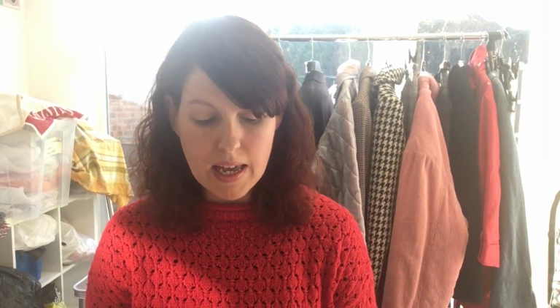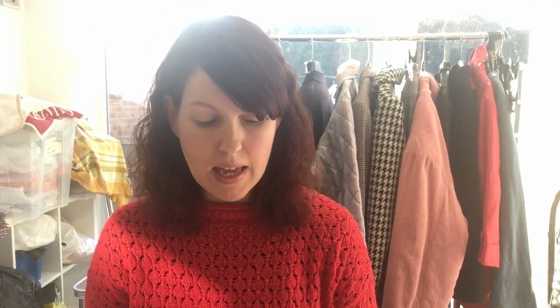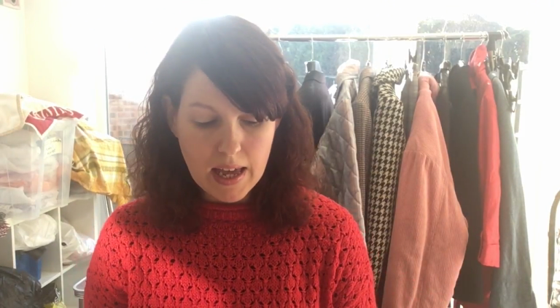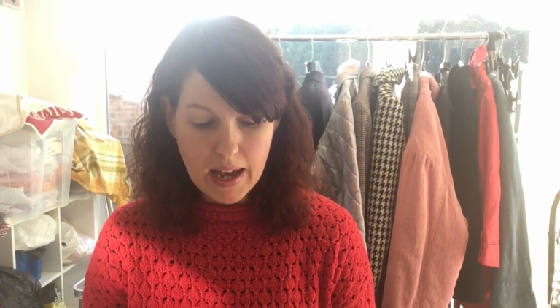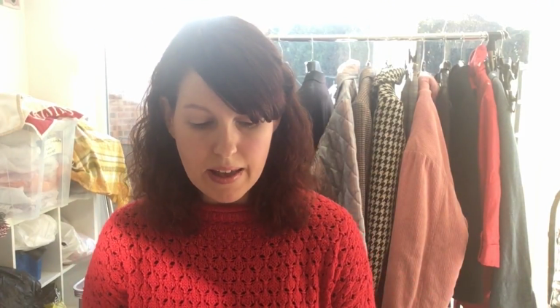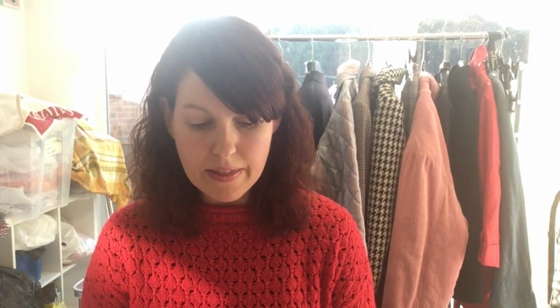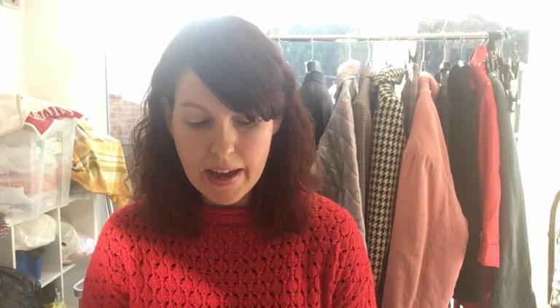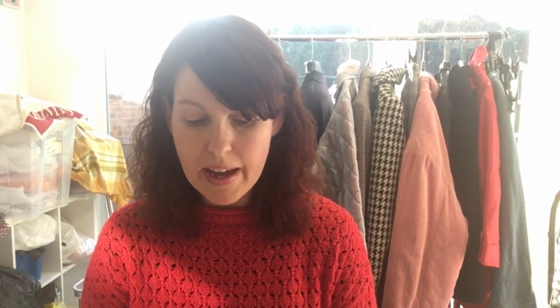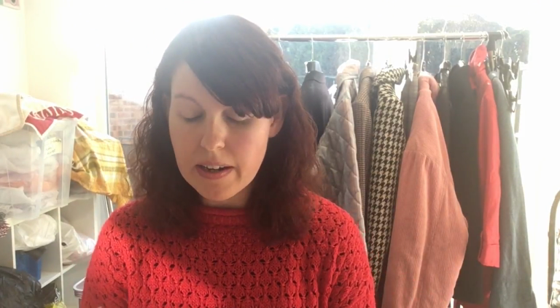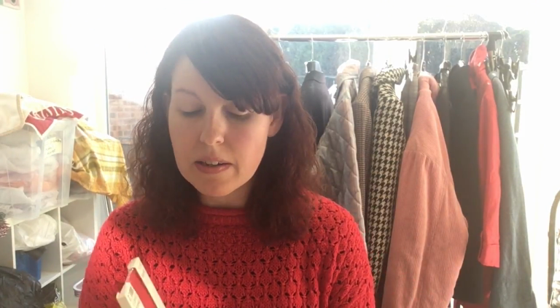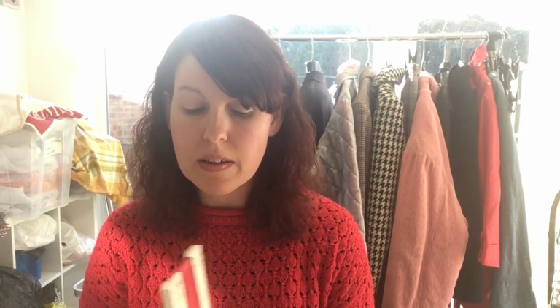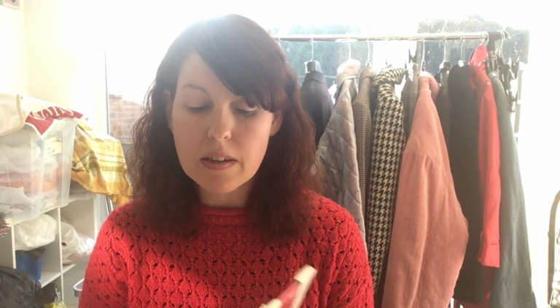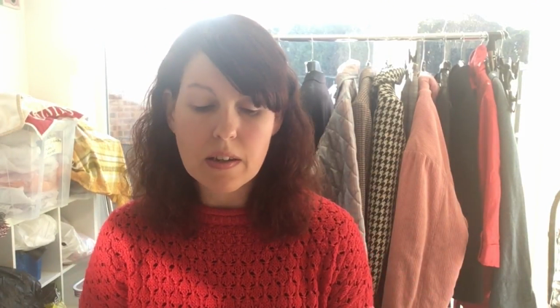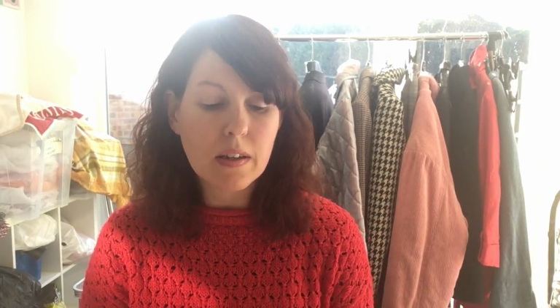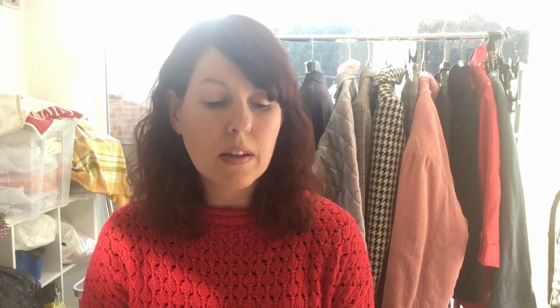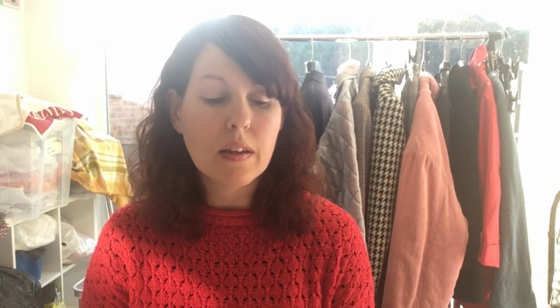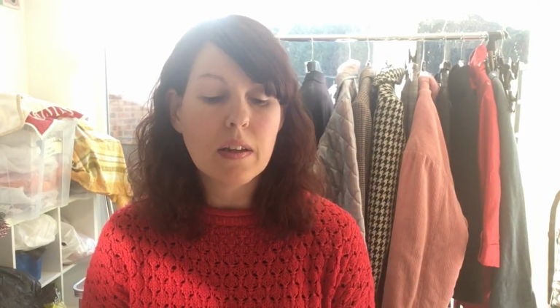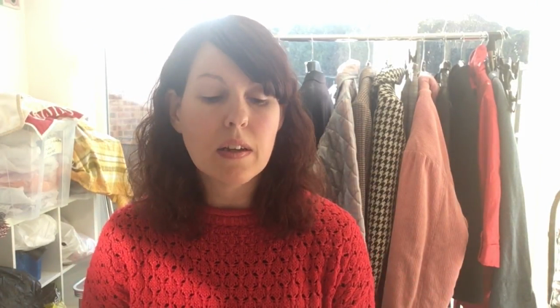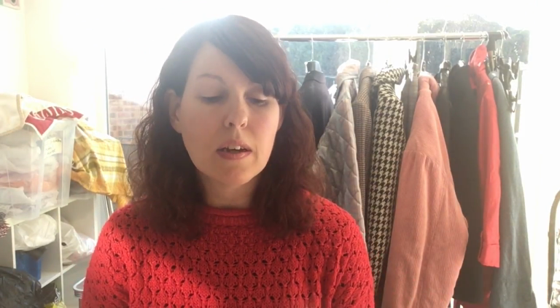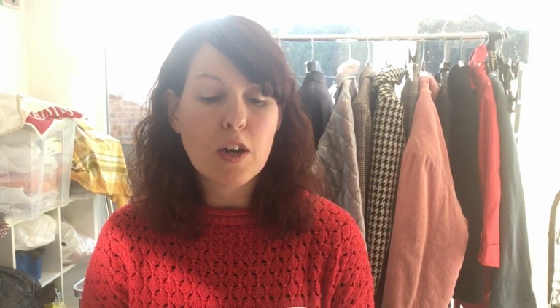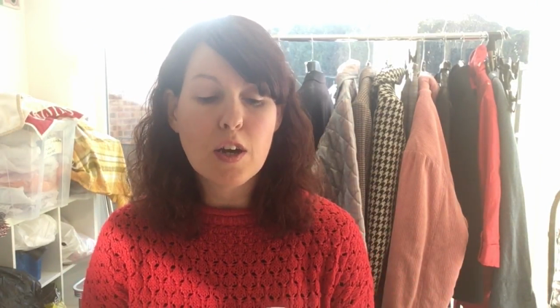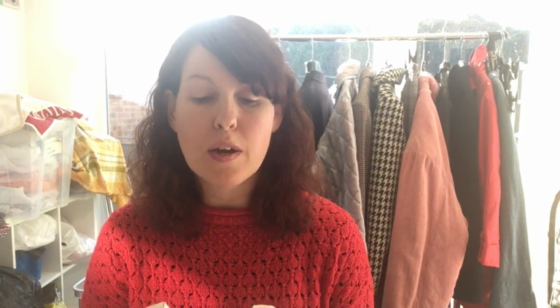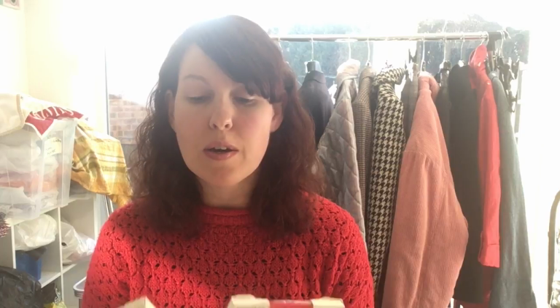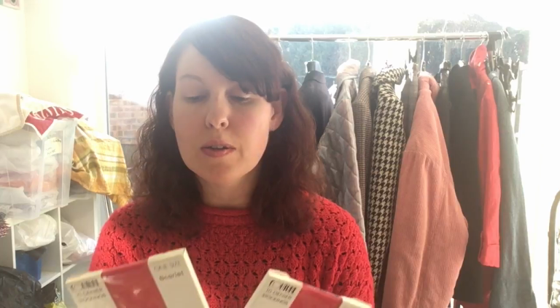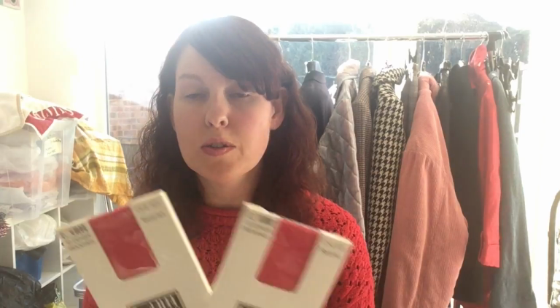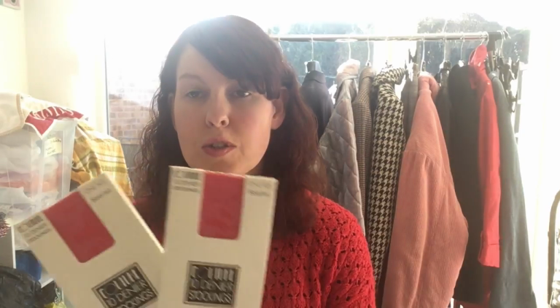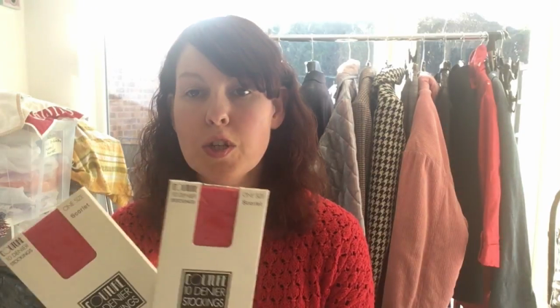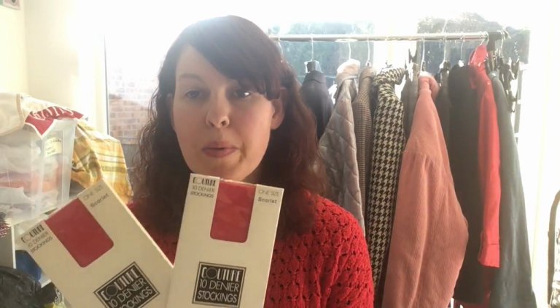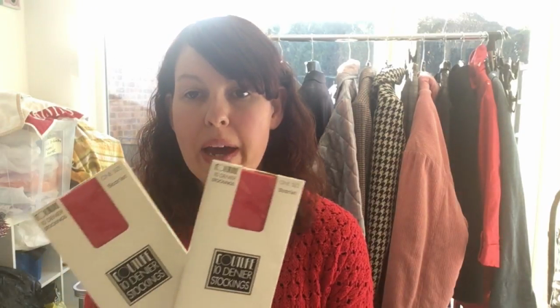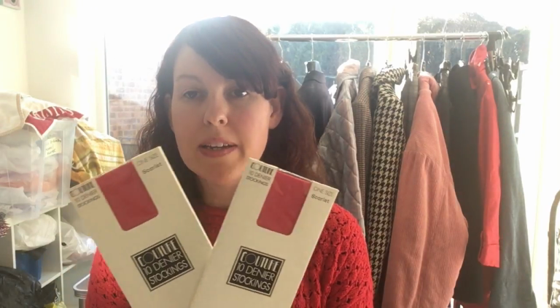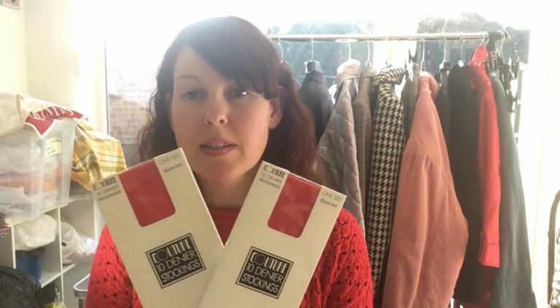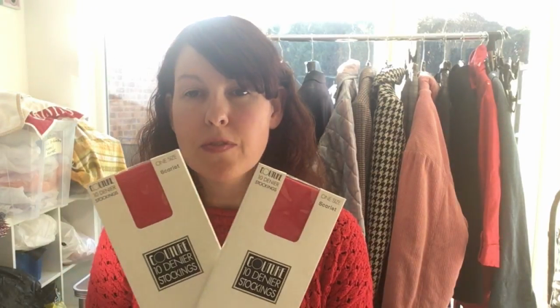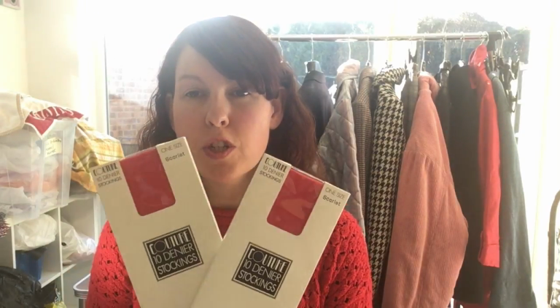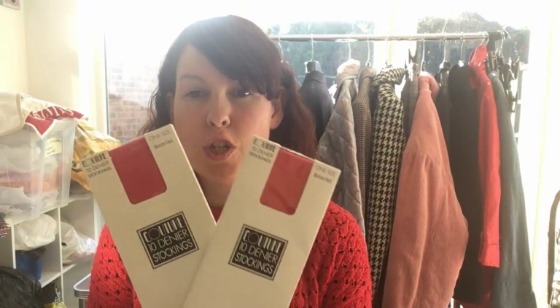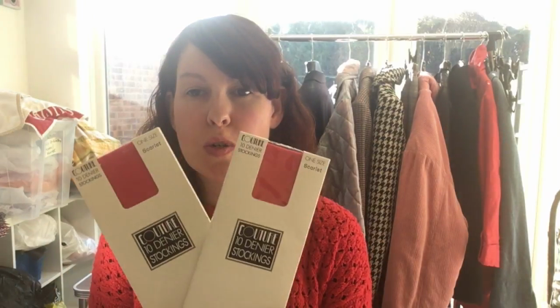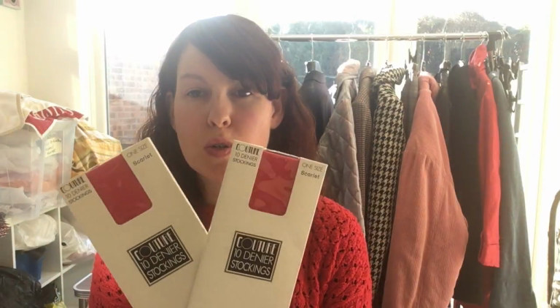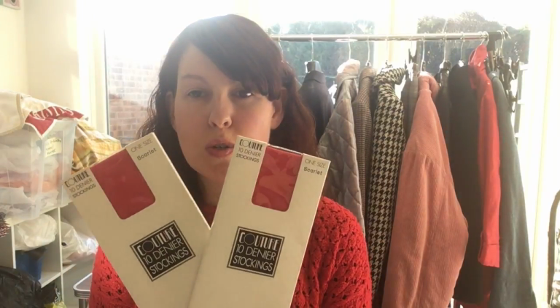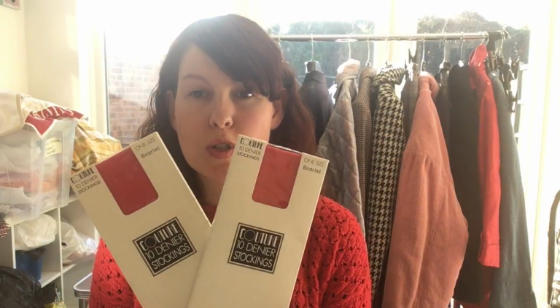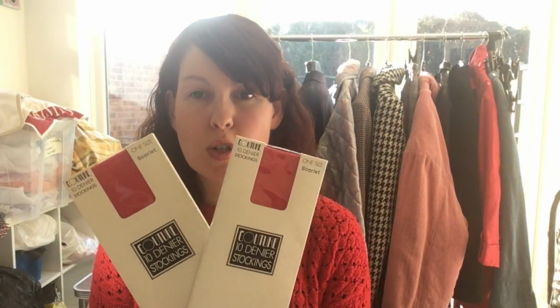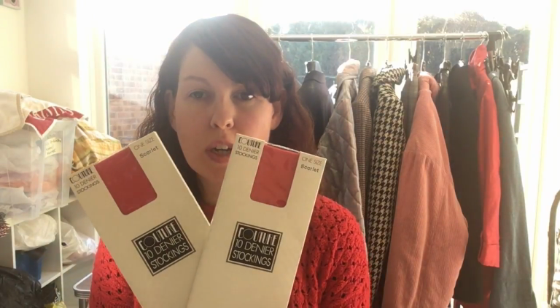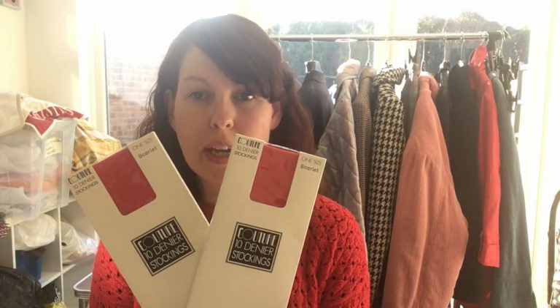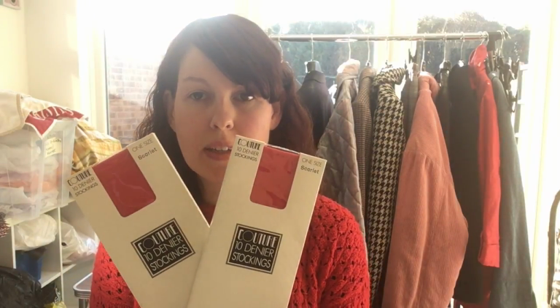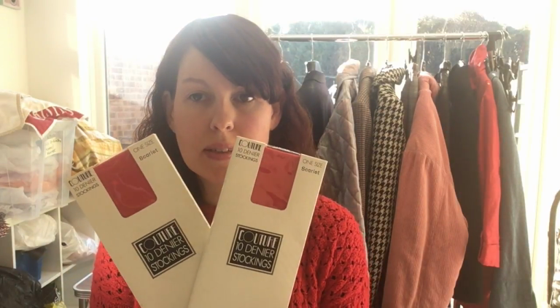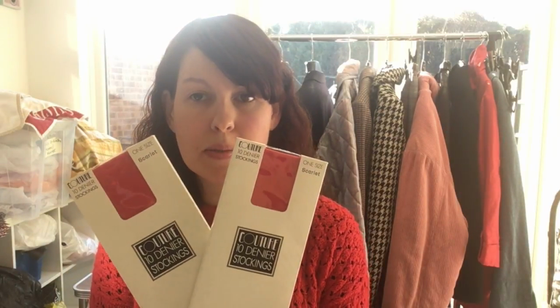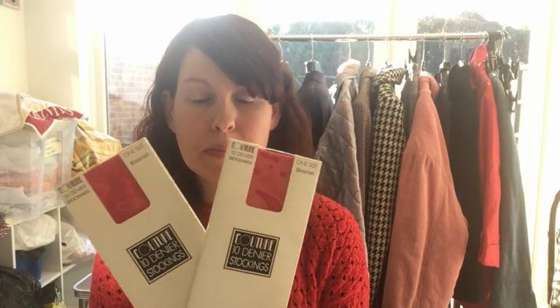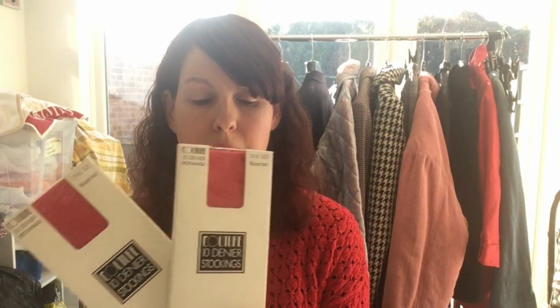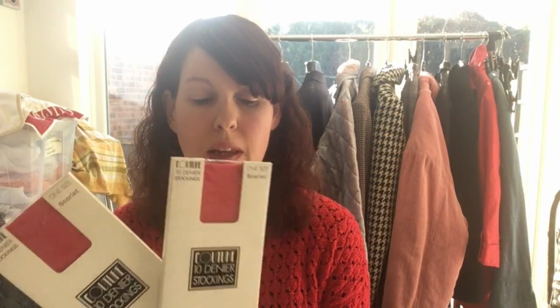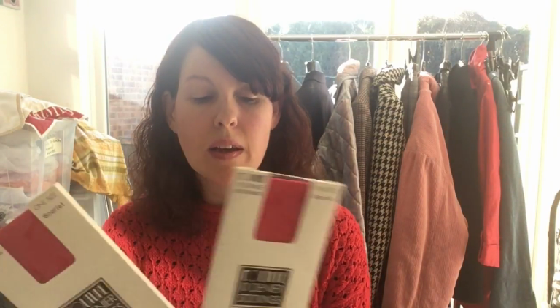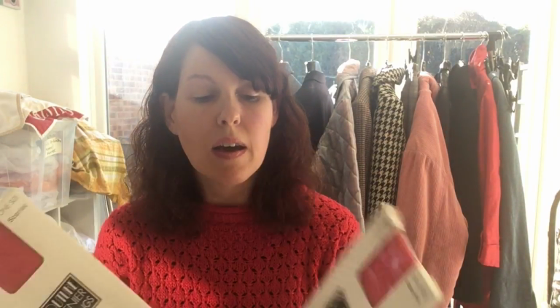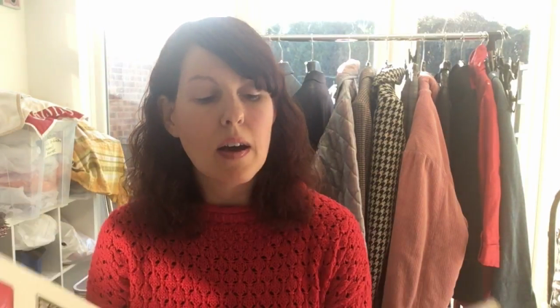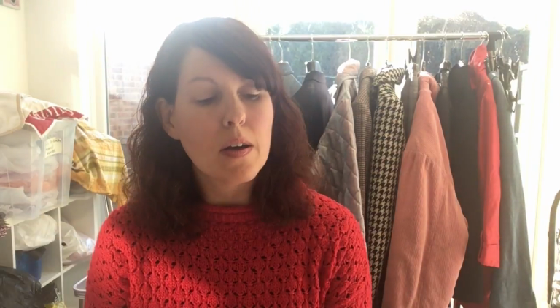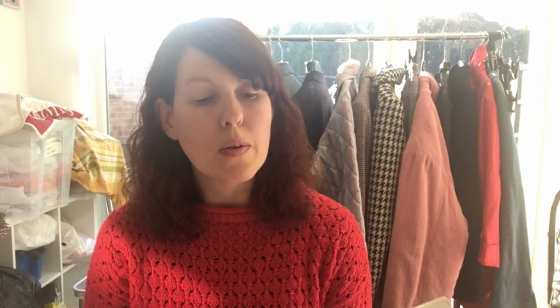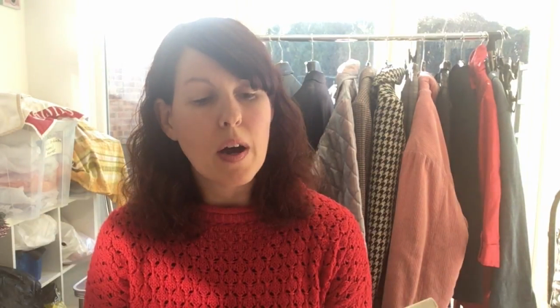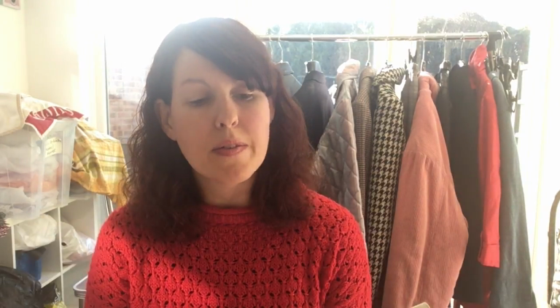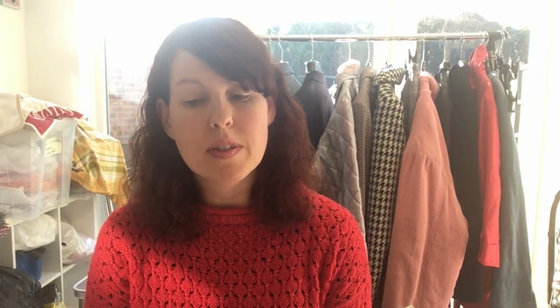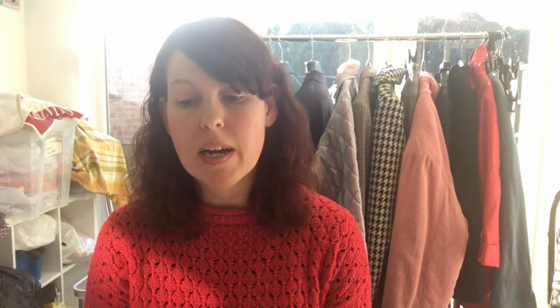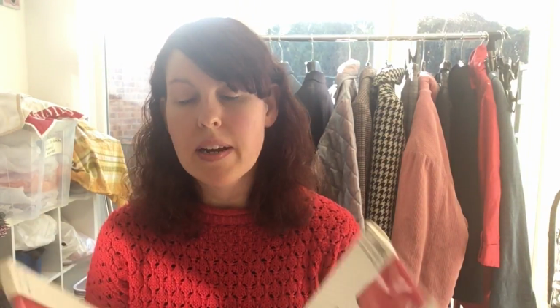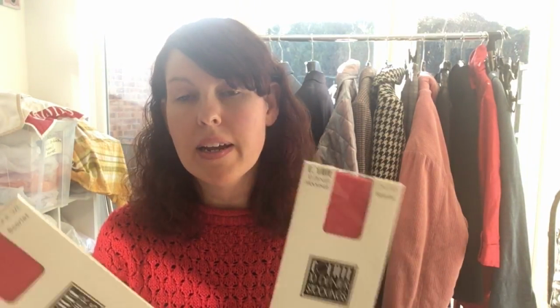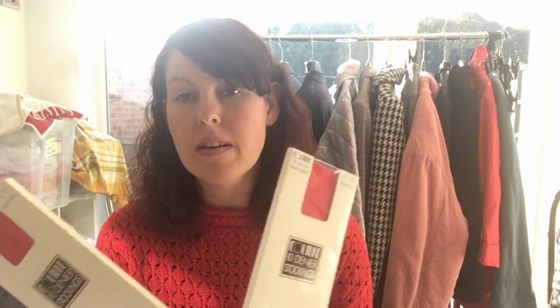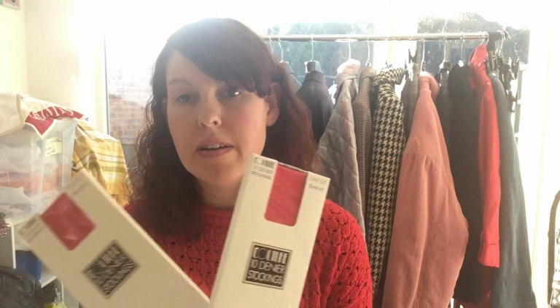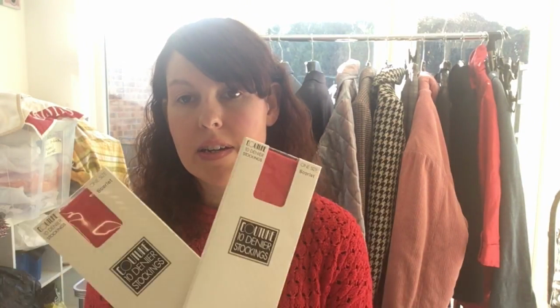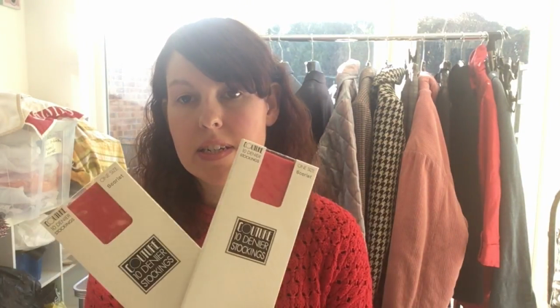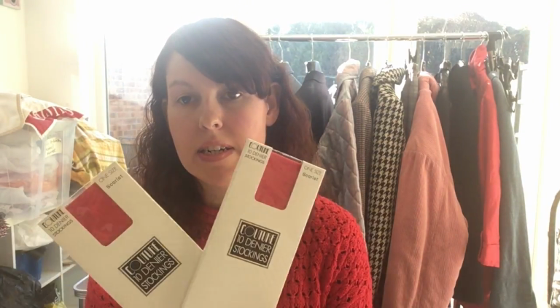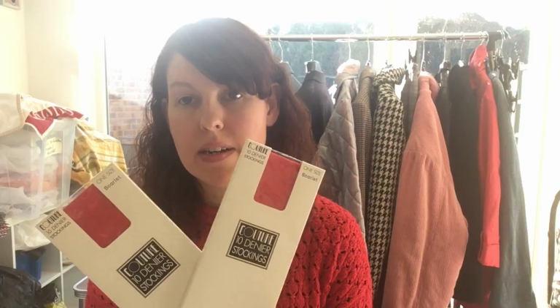And then two pairs of couture stockings I've done at £9.99.